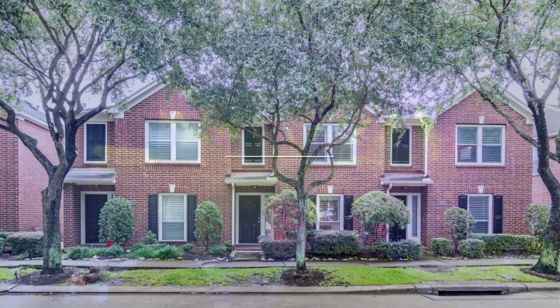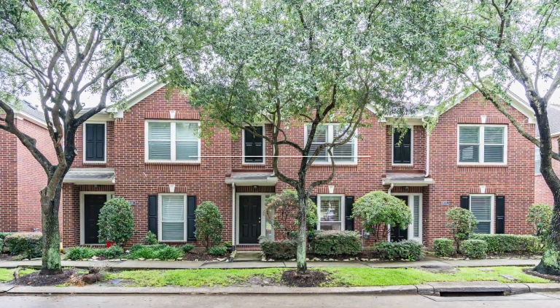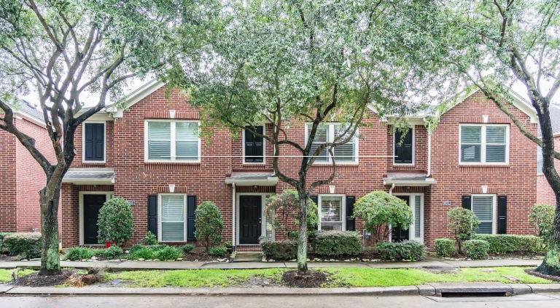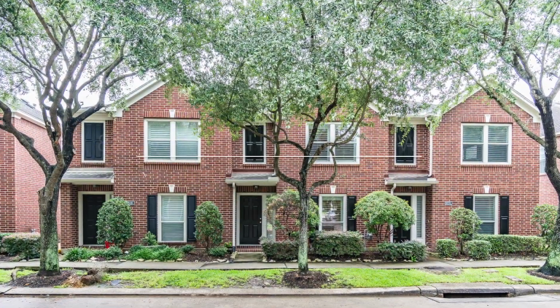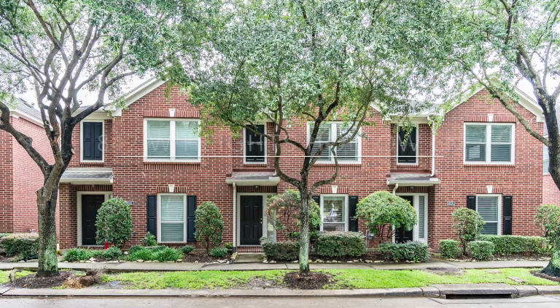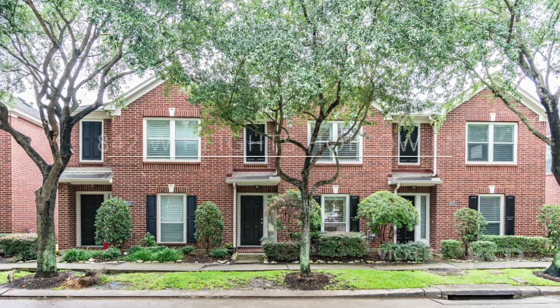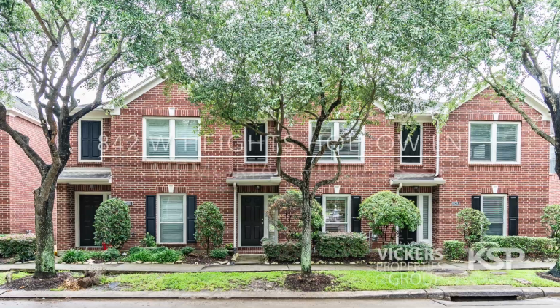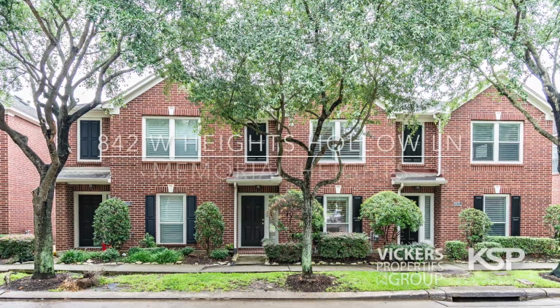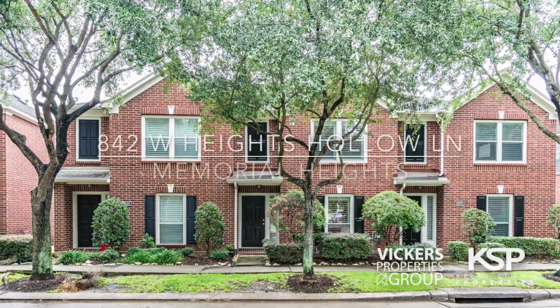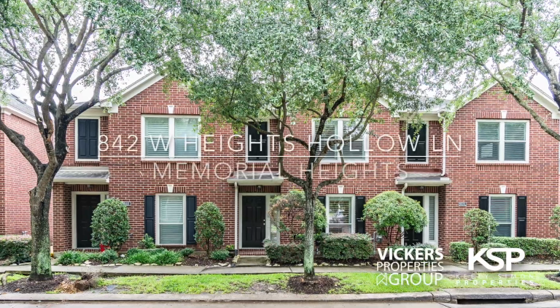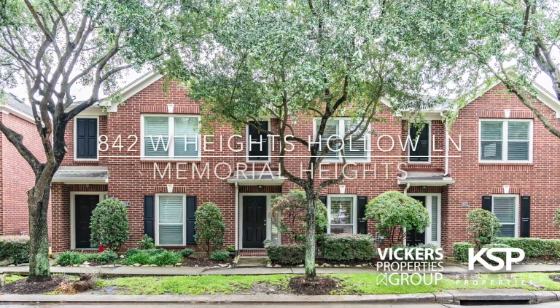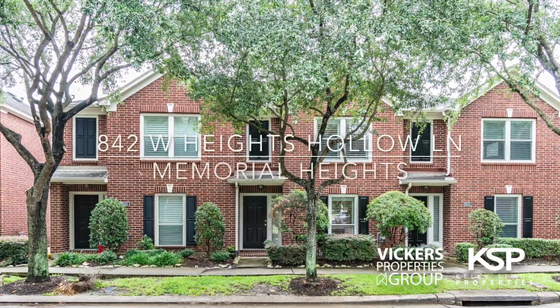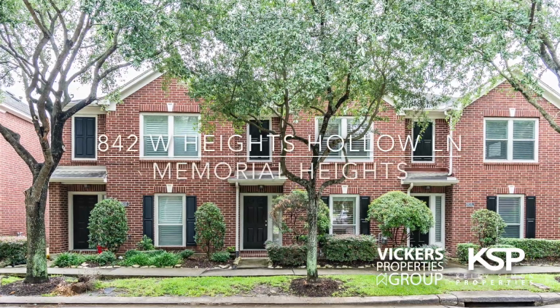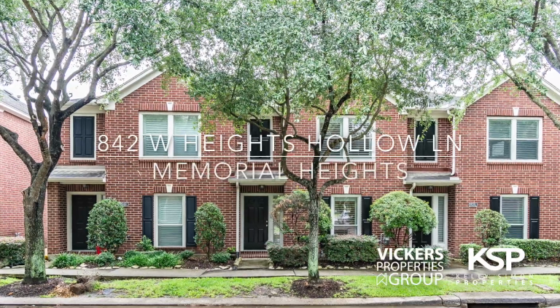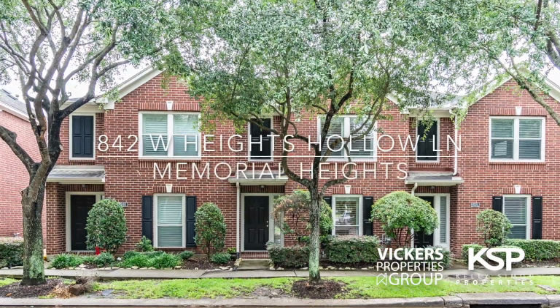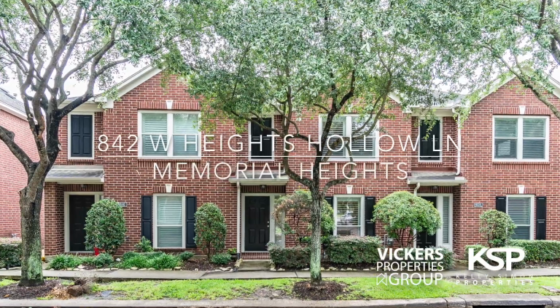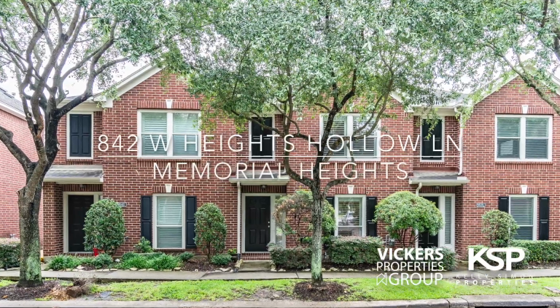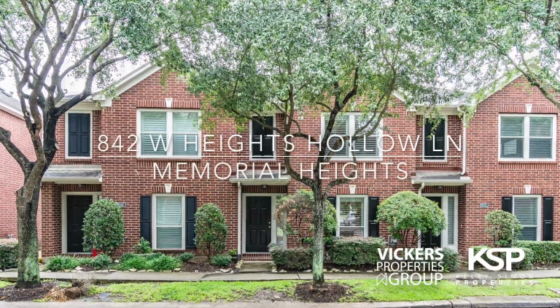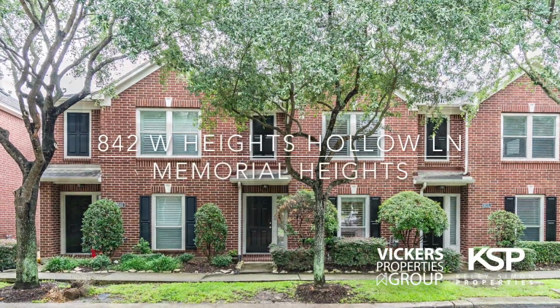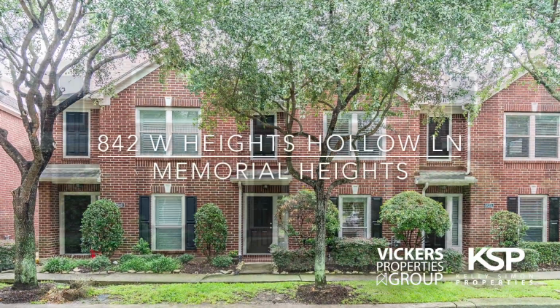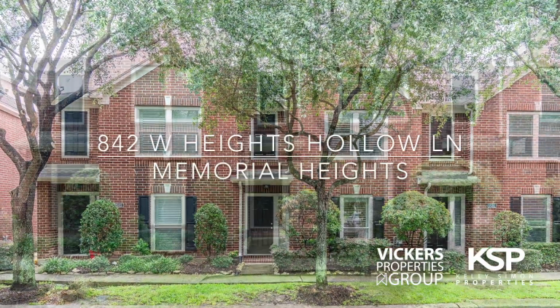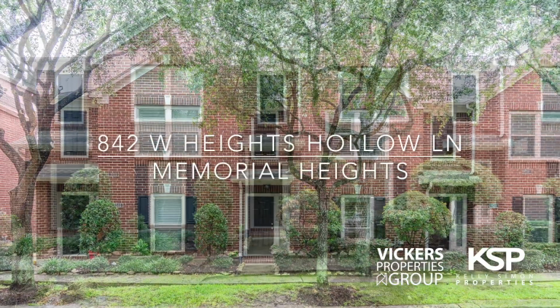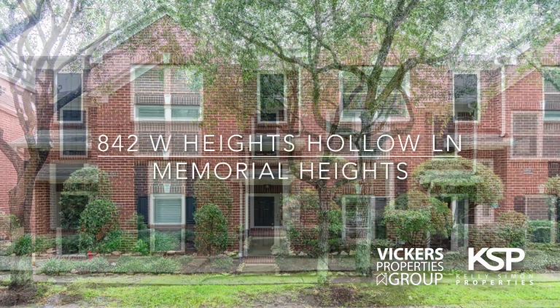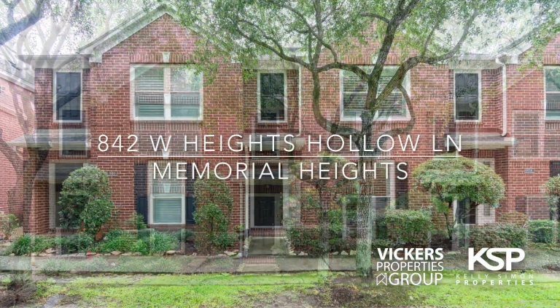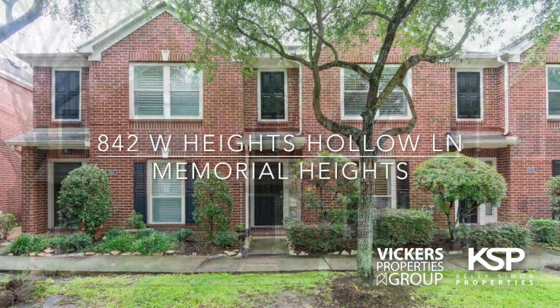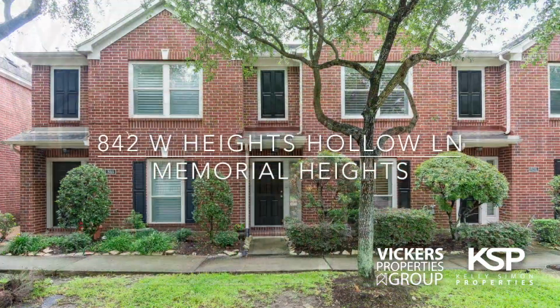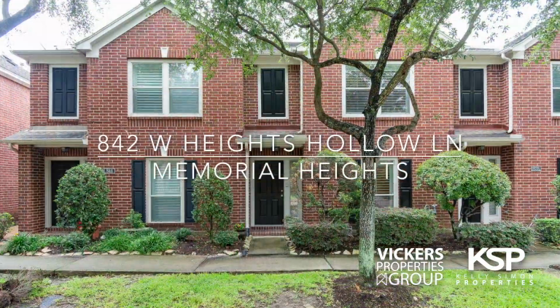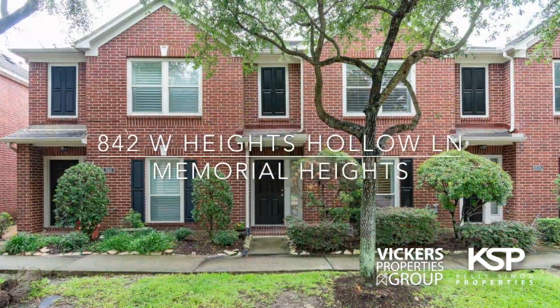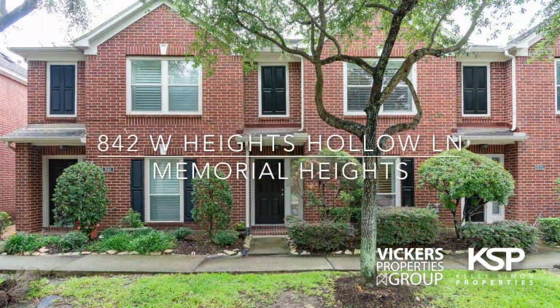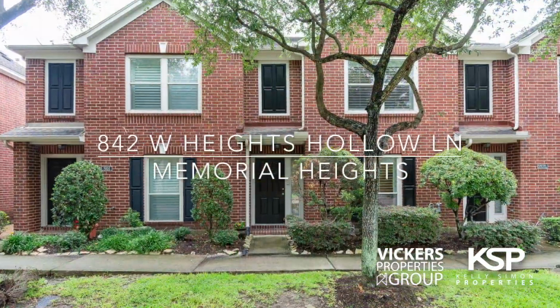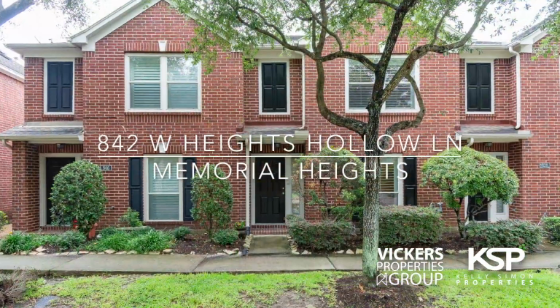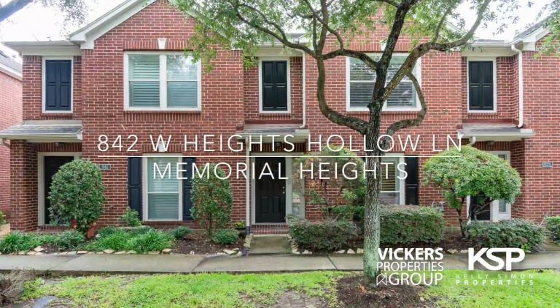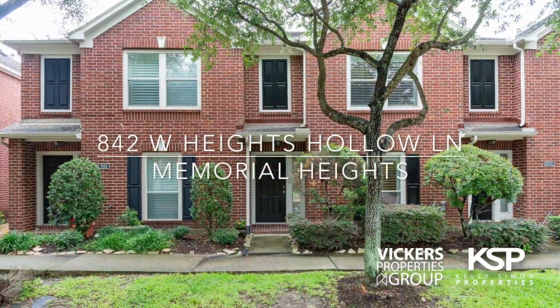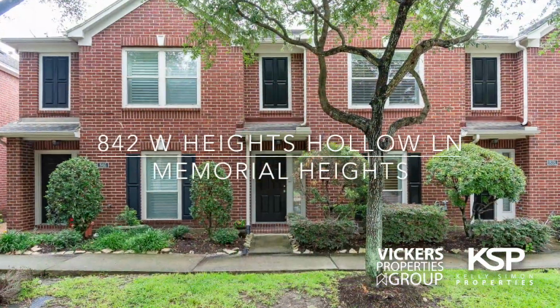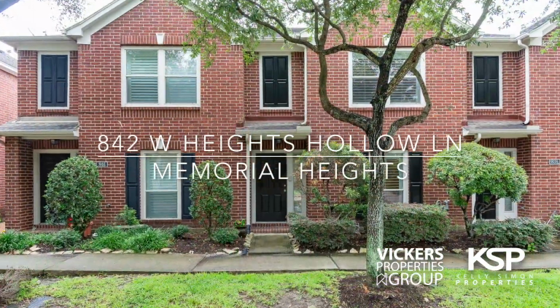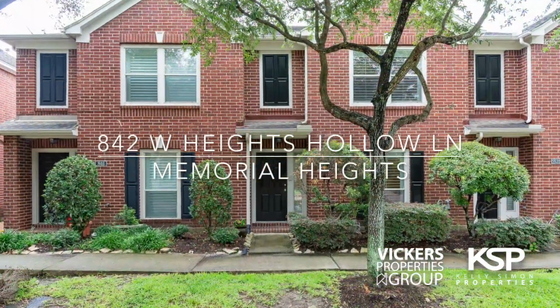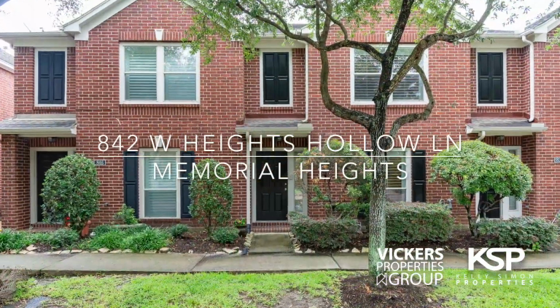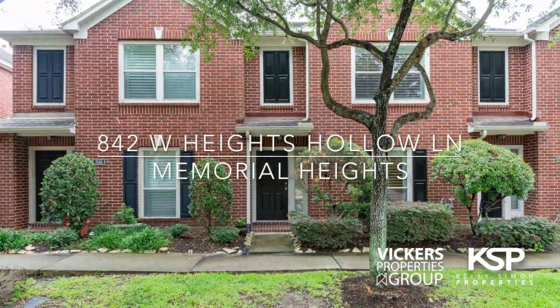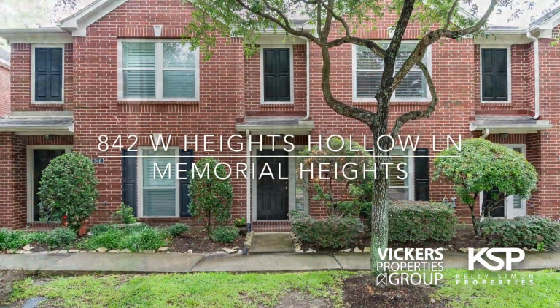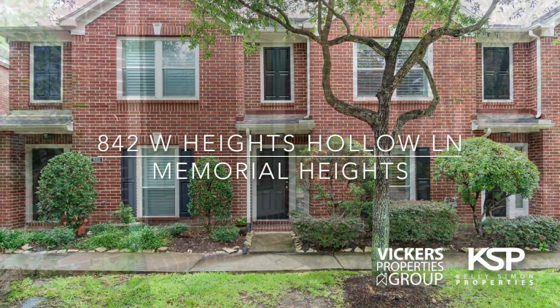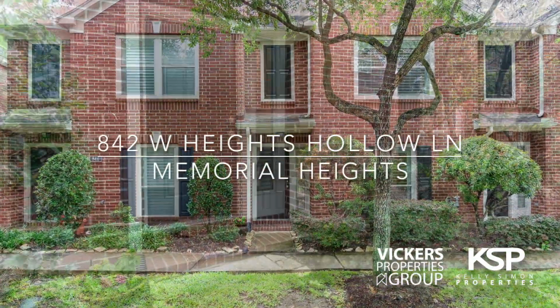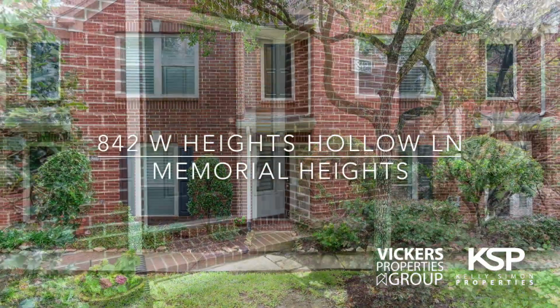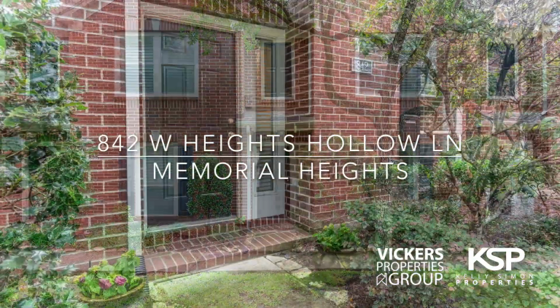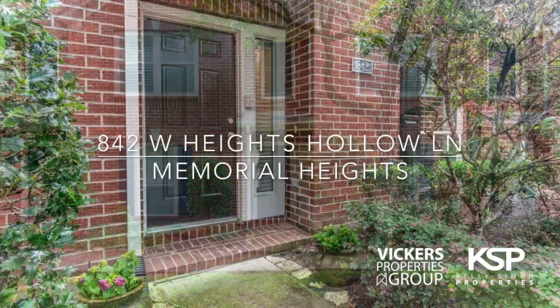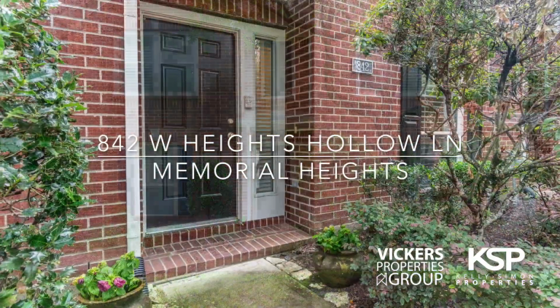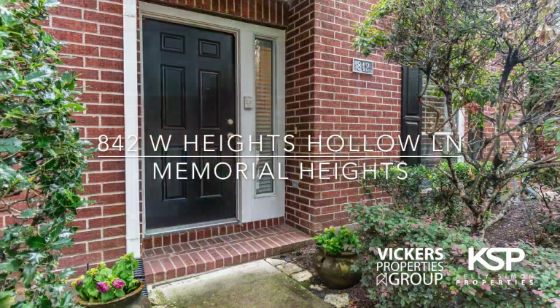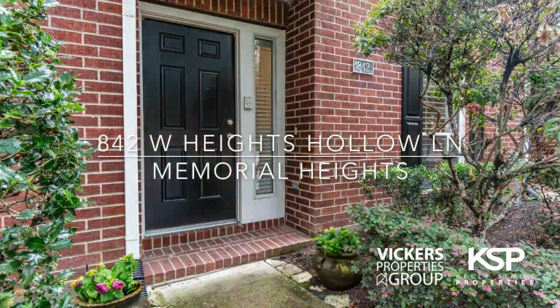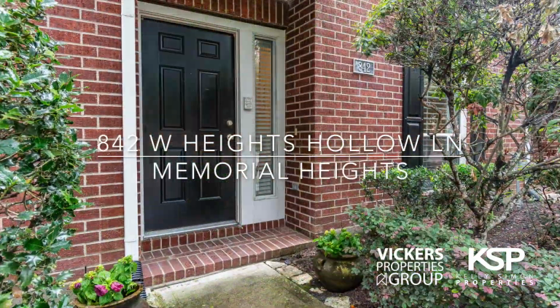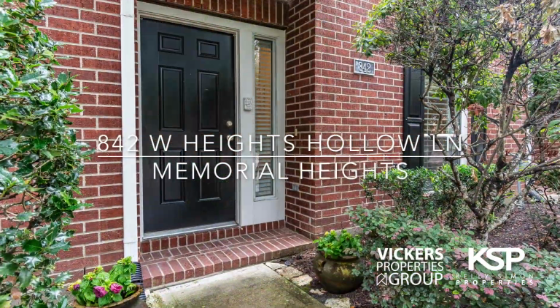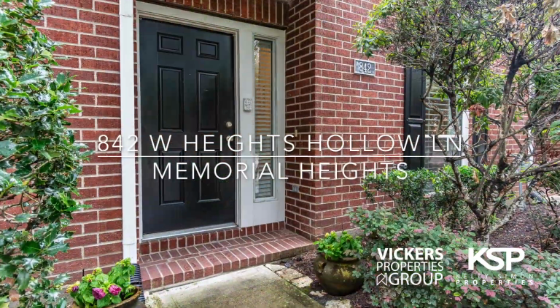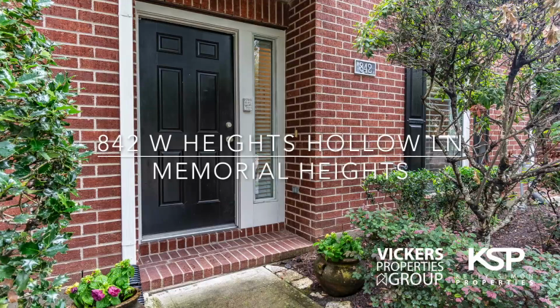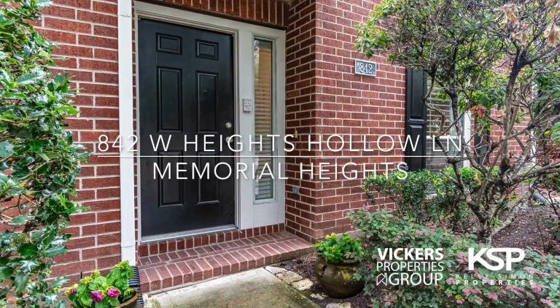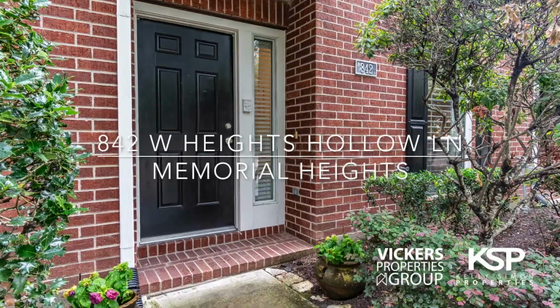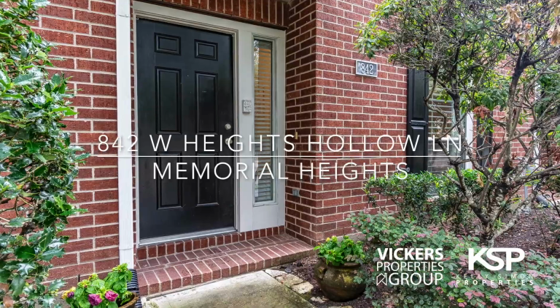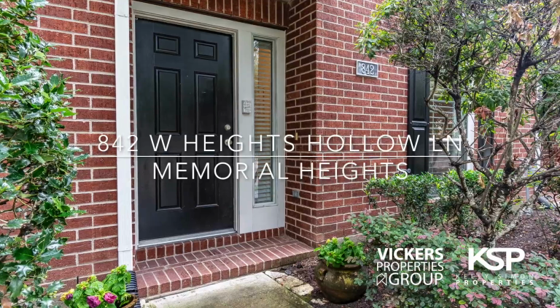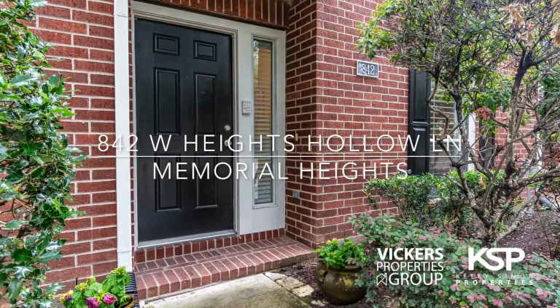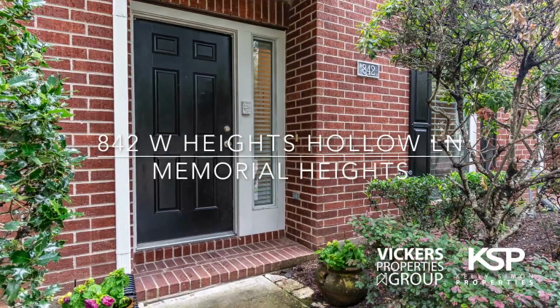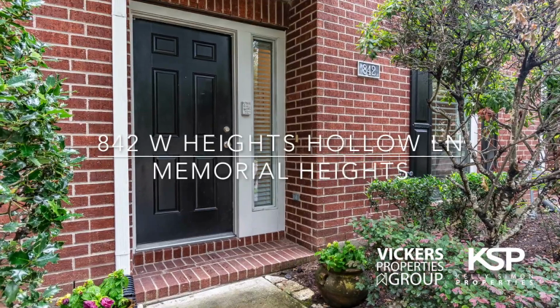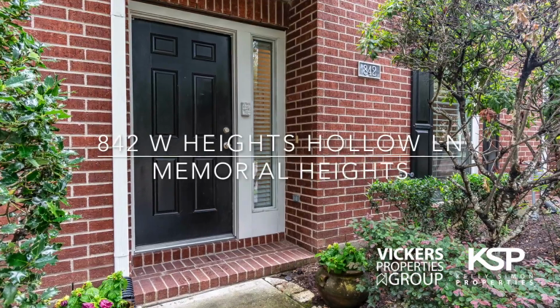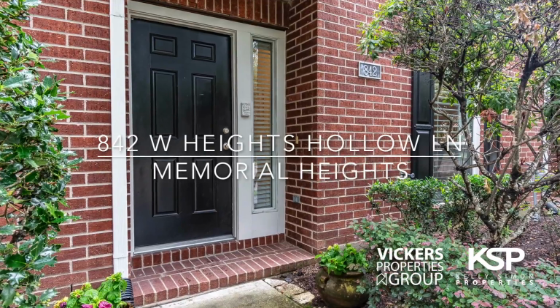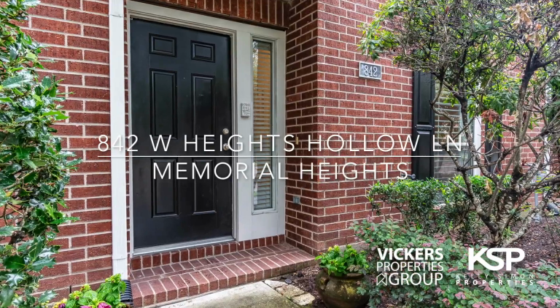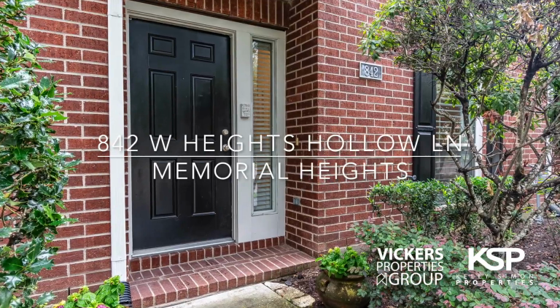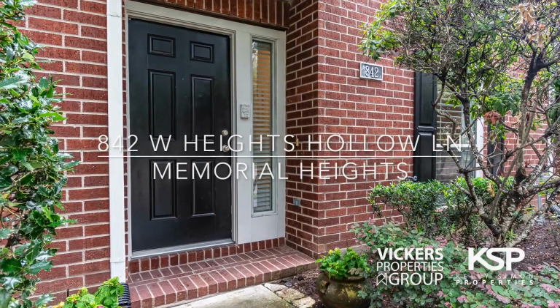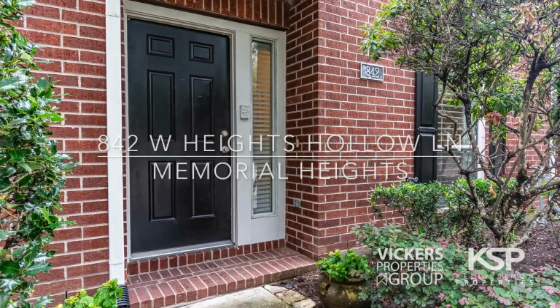Welcome home to 842 West Heights Hollow Lane. You're going to love living here.